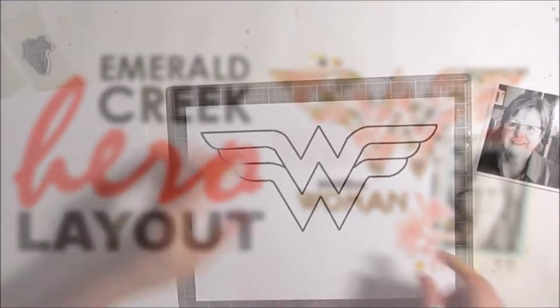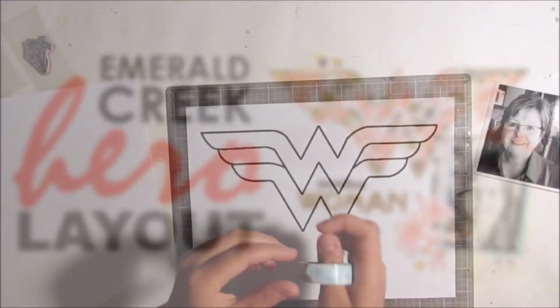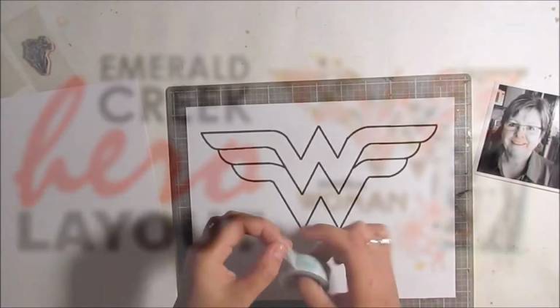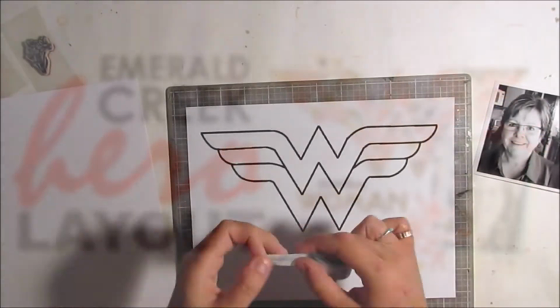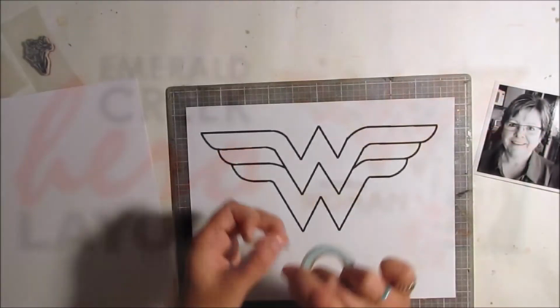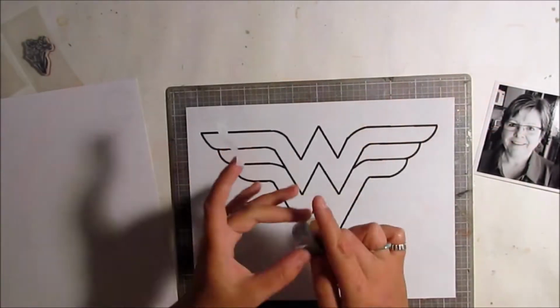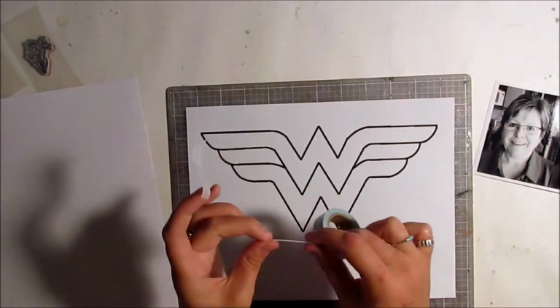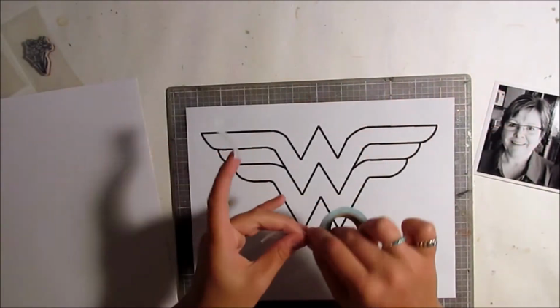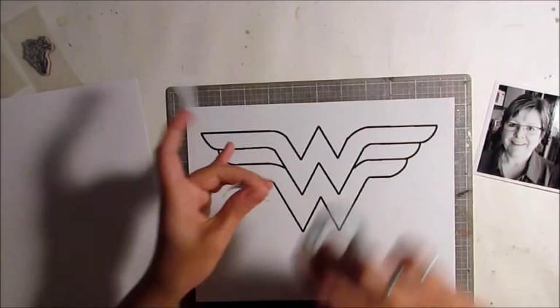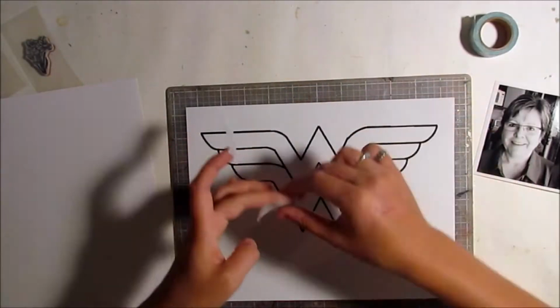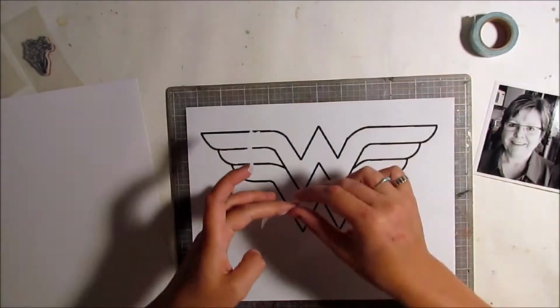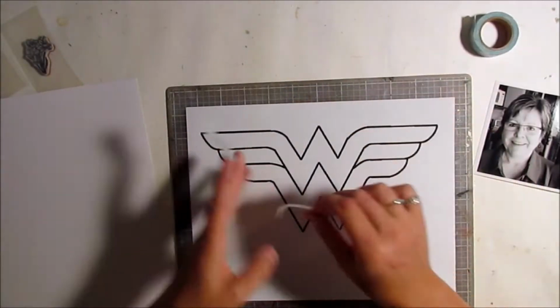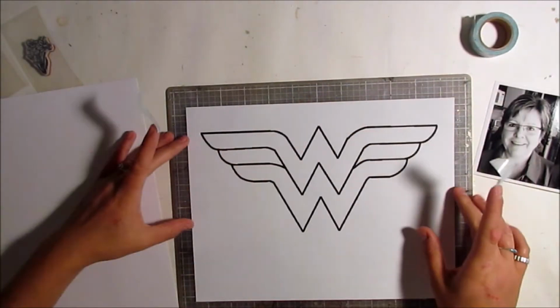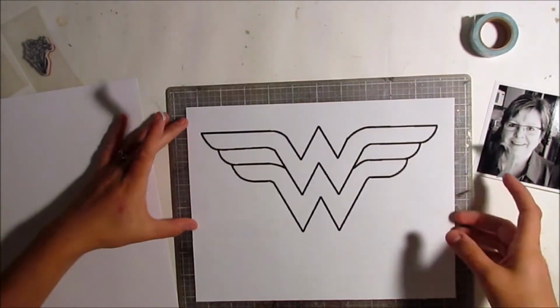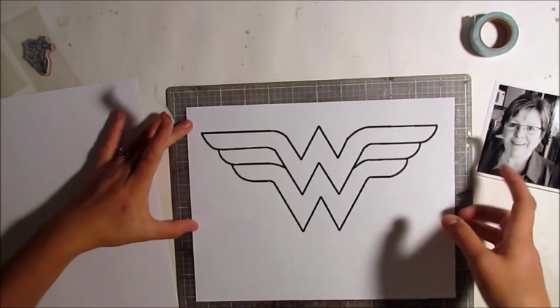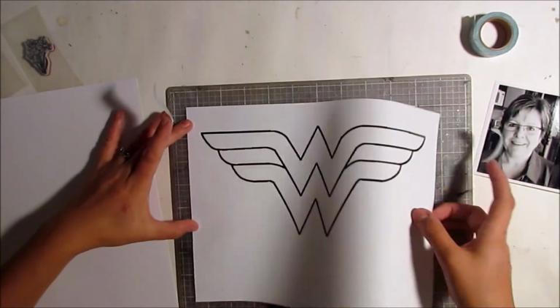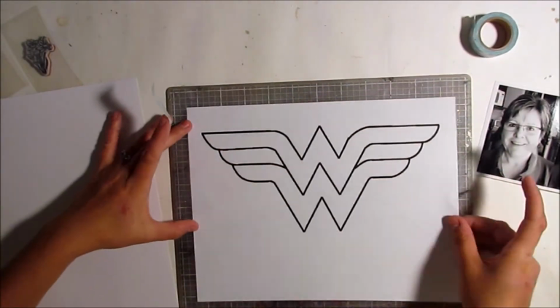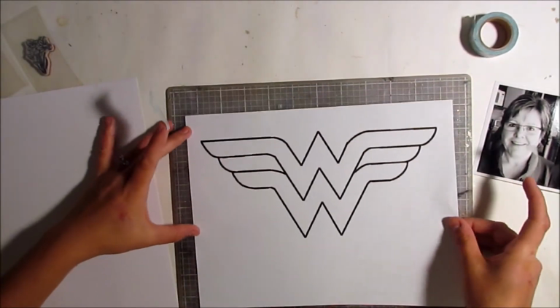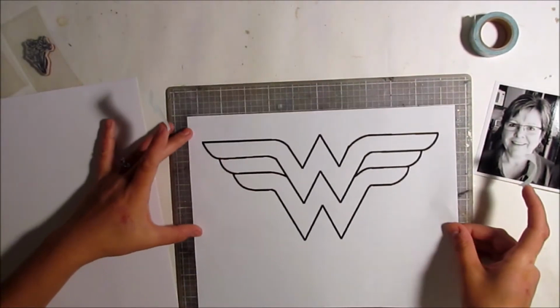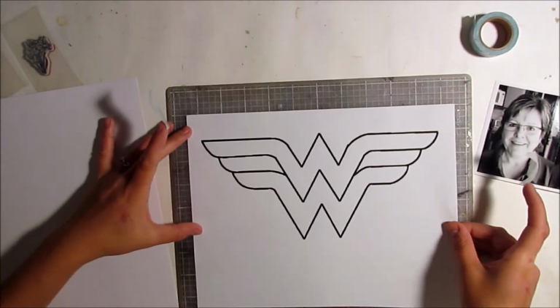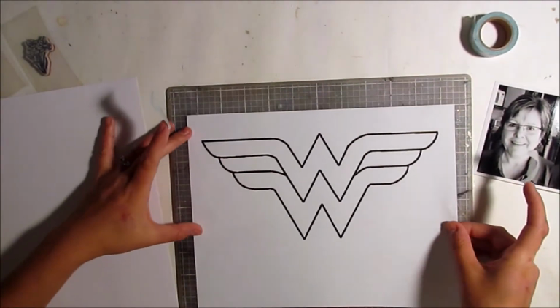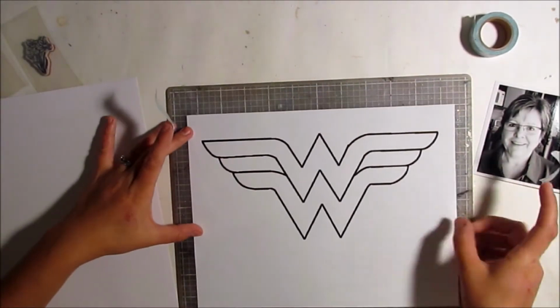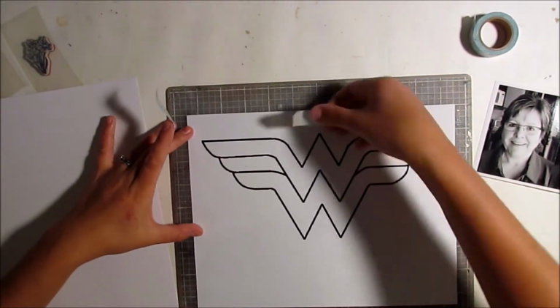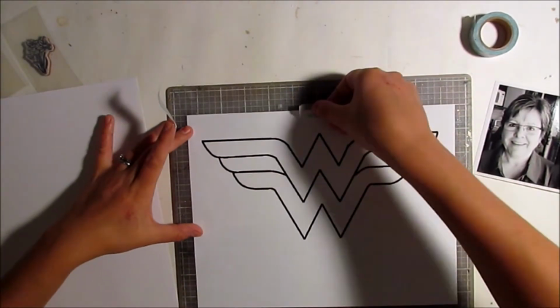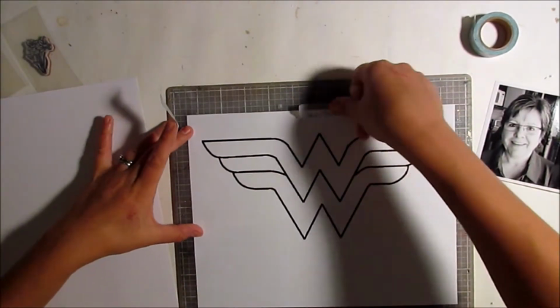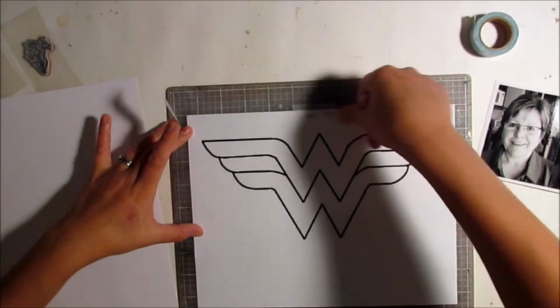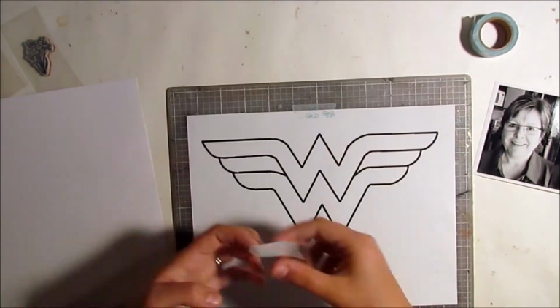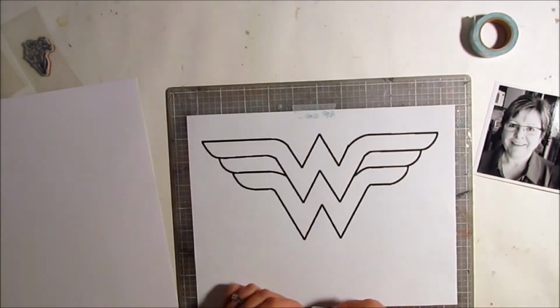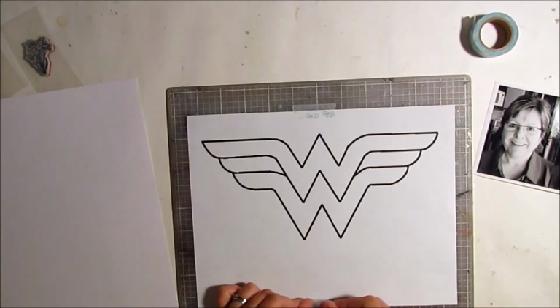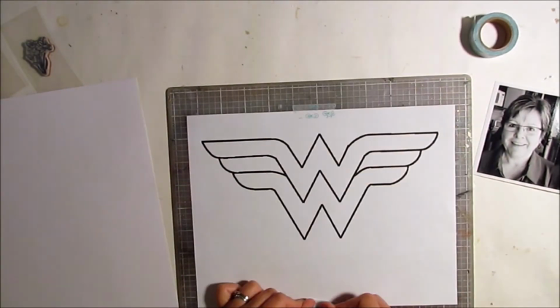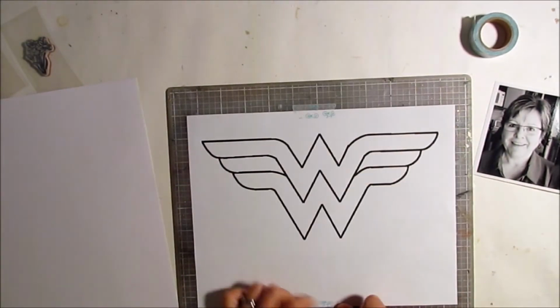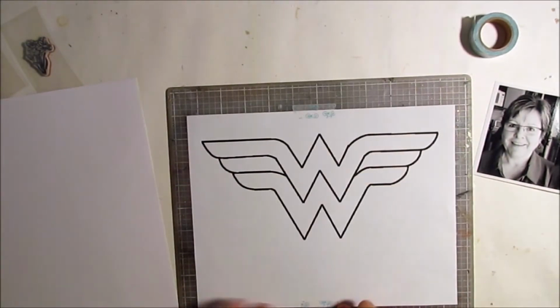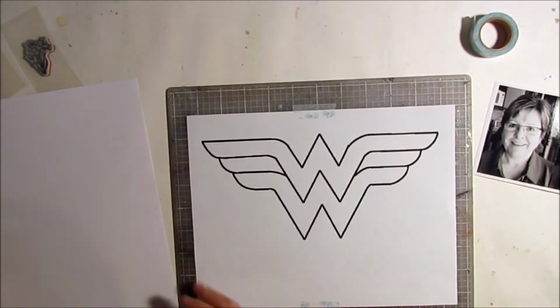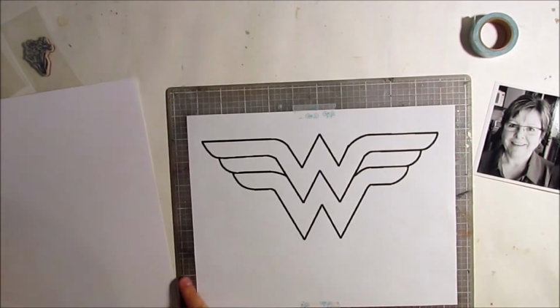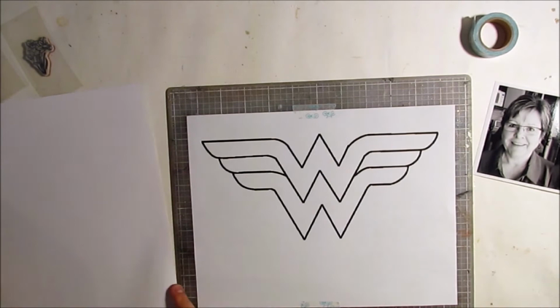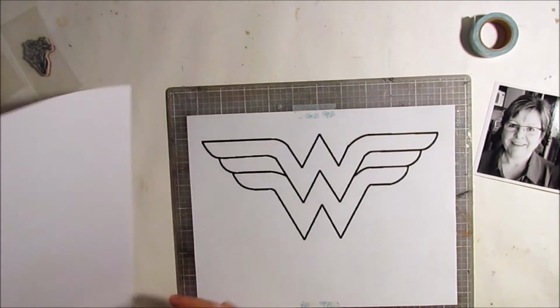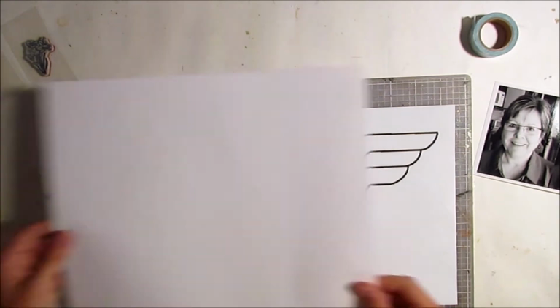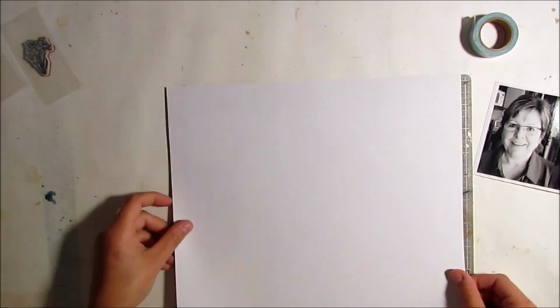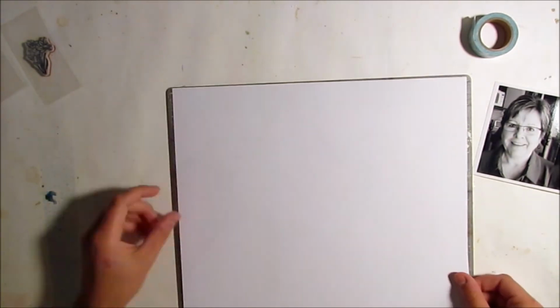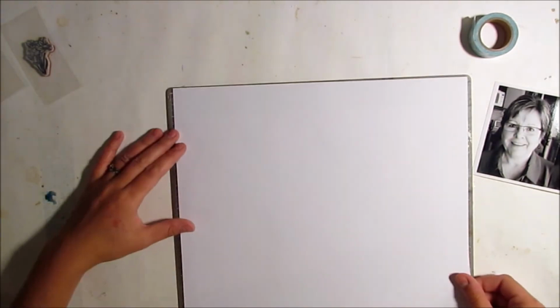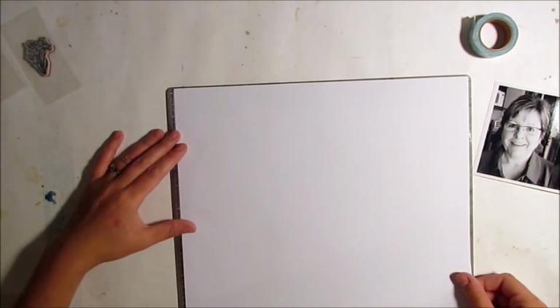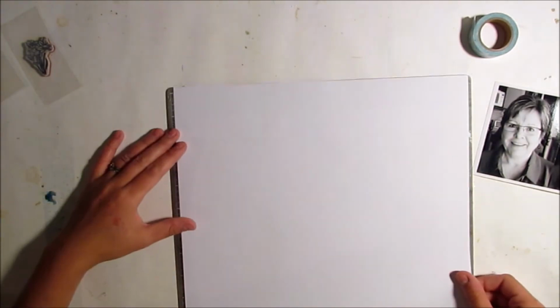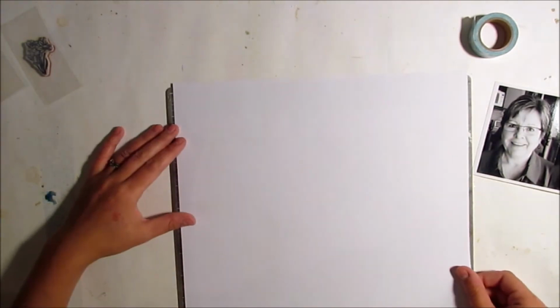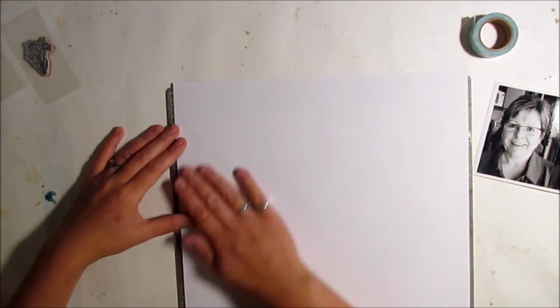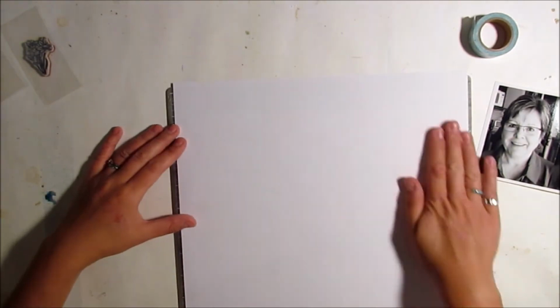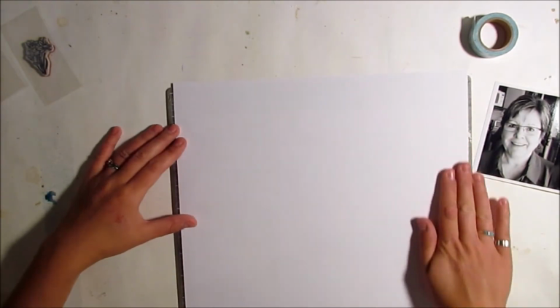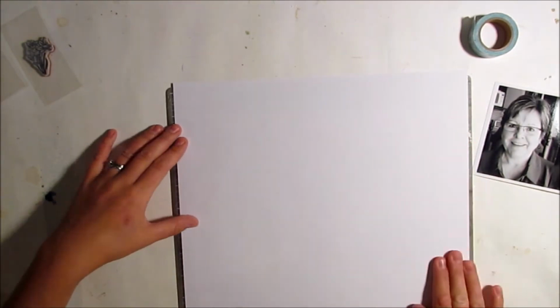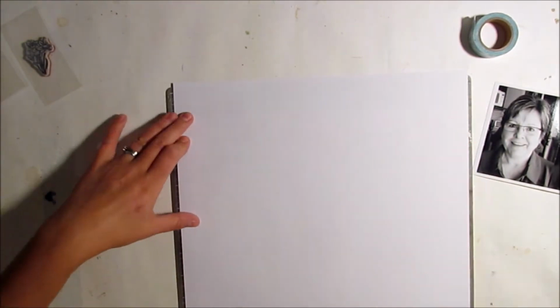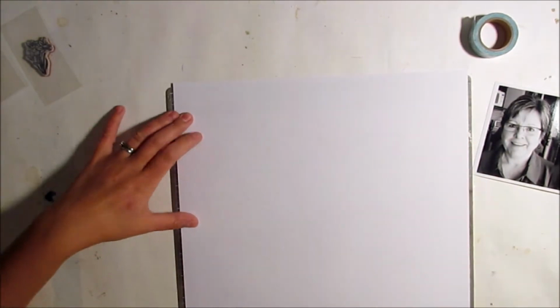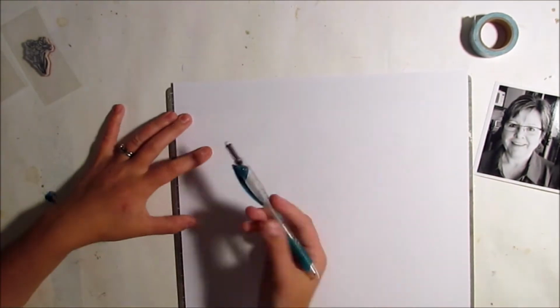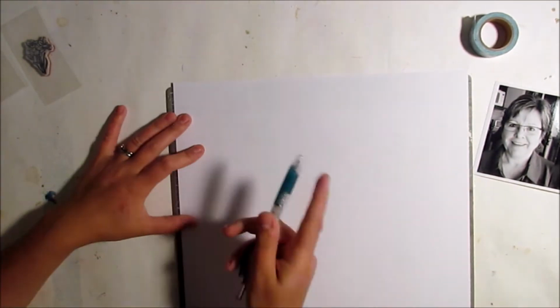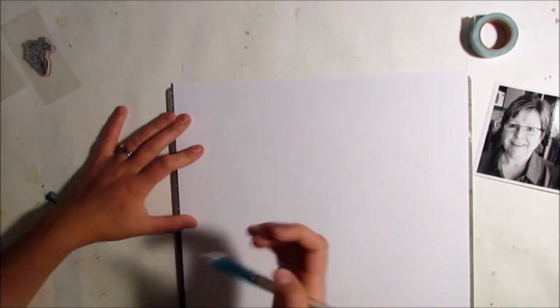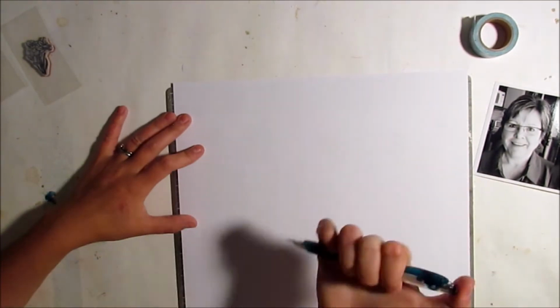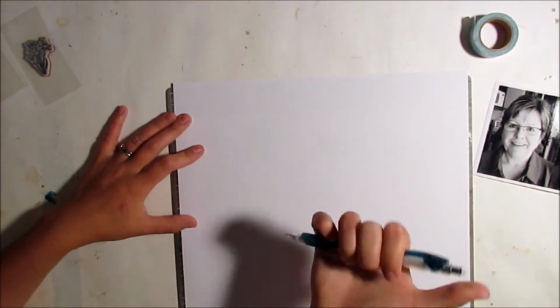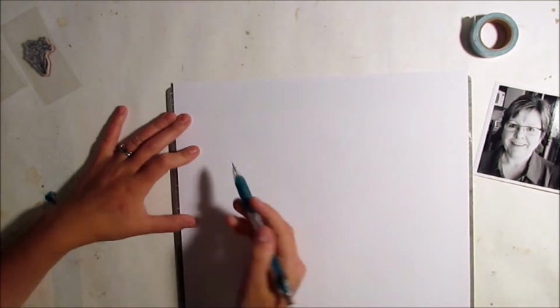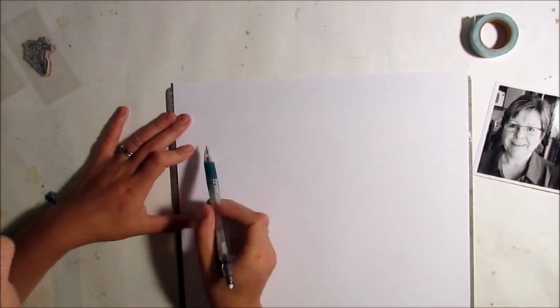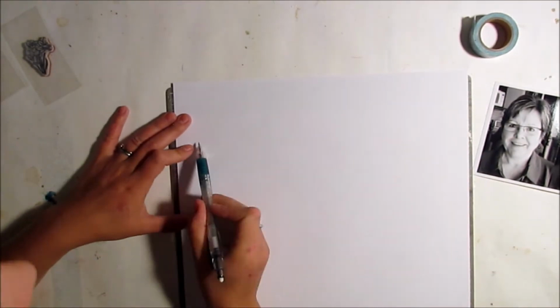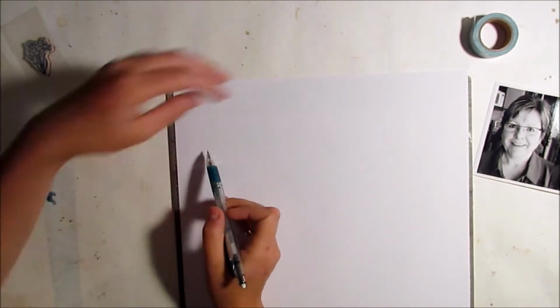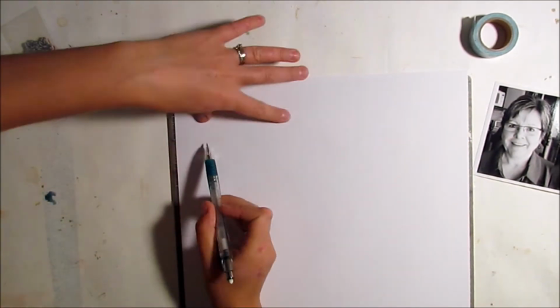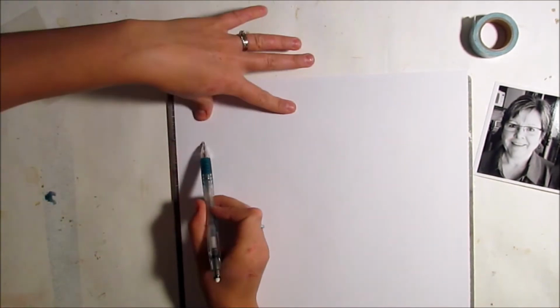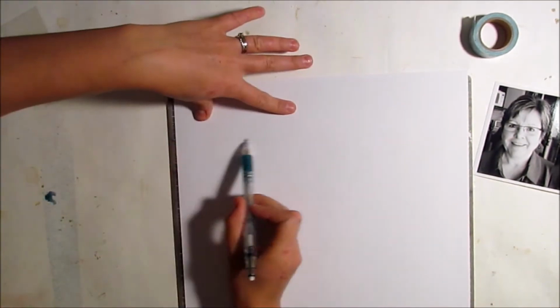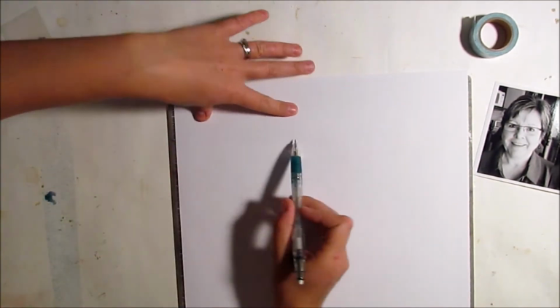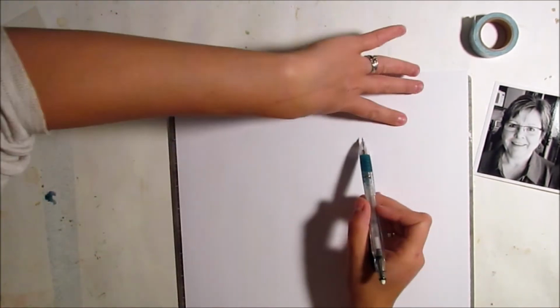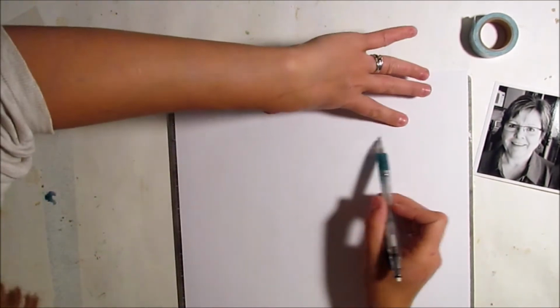Hello everyone, this is Heather and I'm back with another video. This week's video is for Emerald Creek.